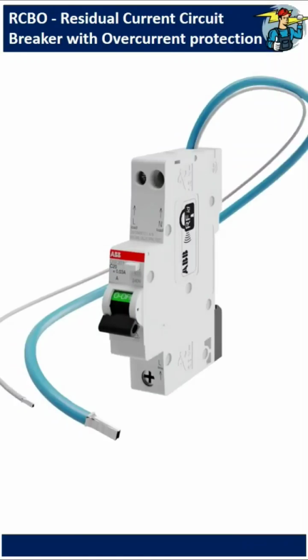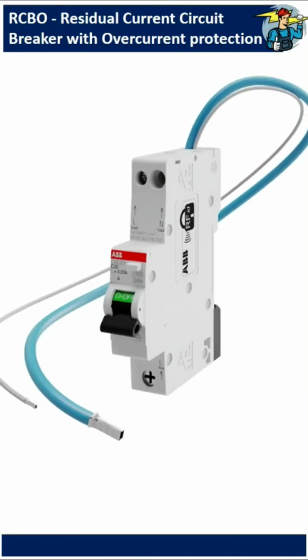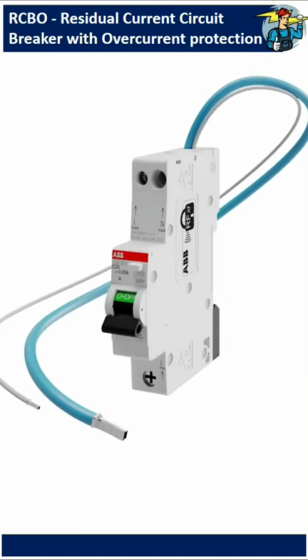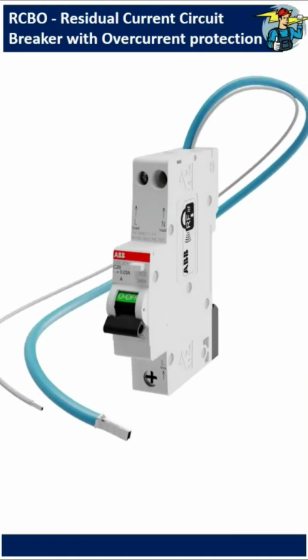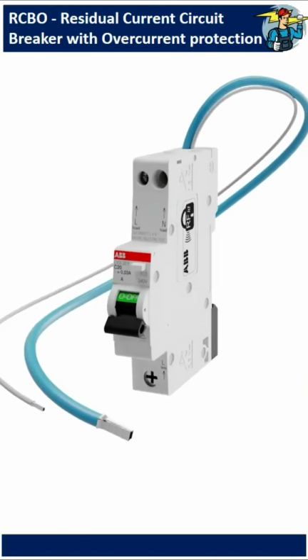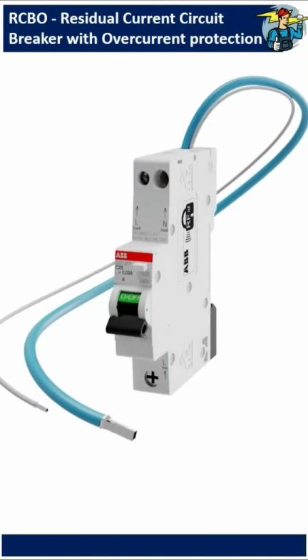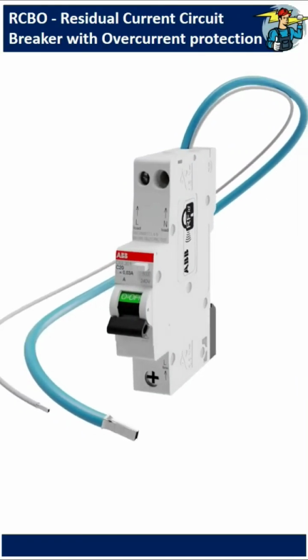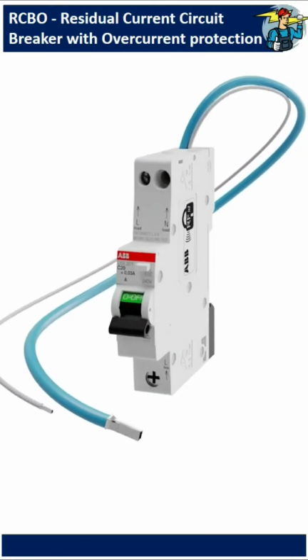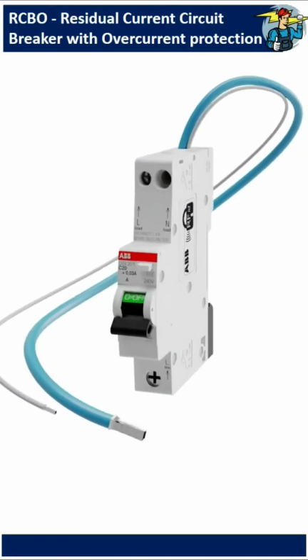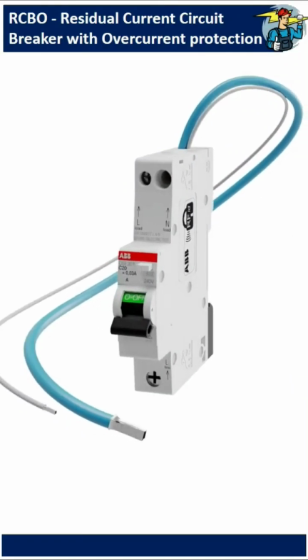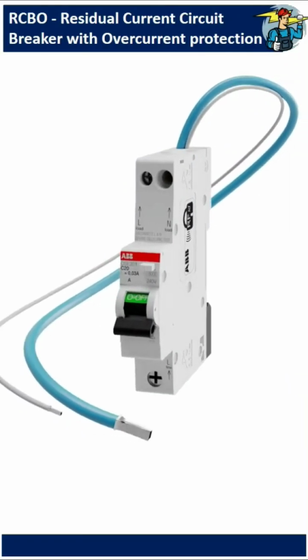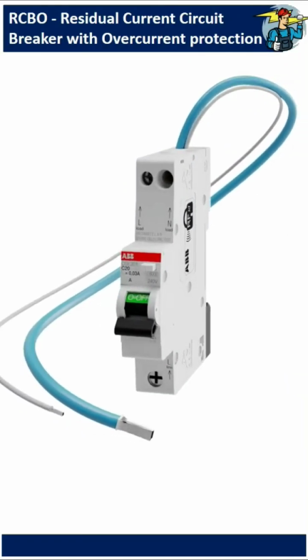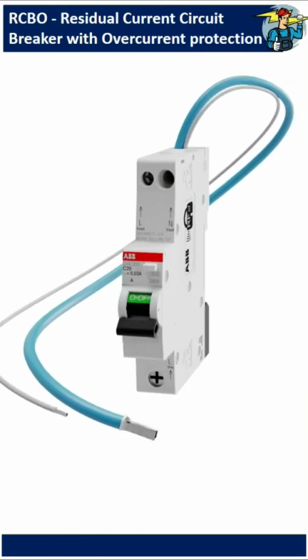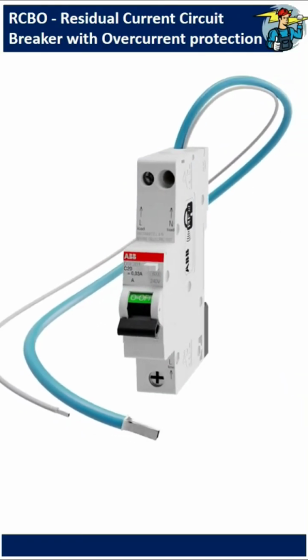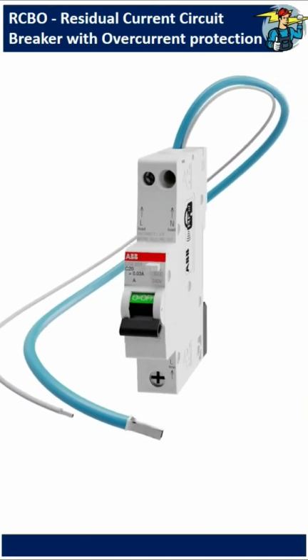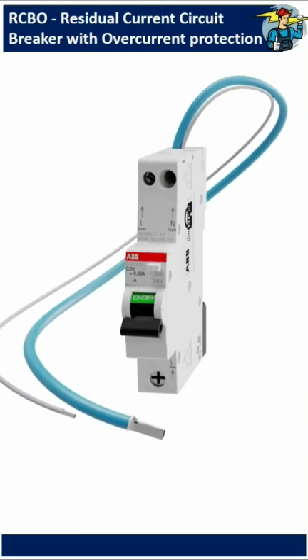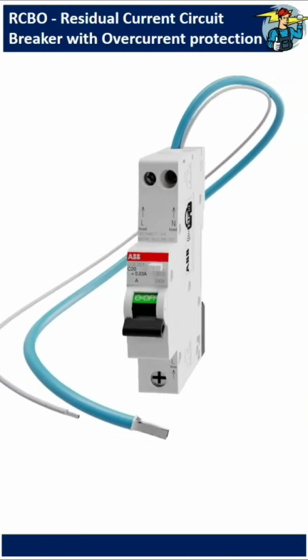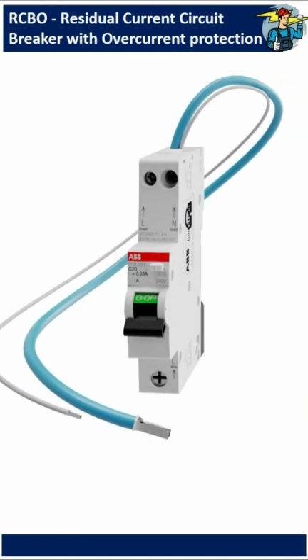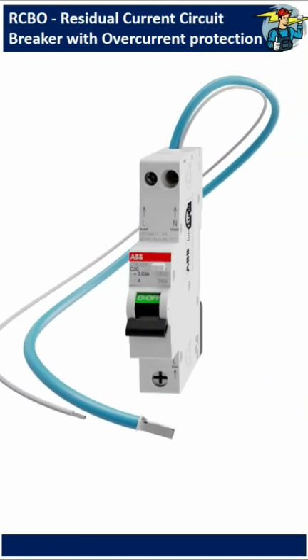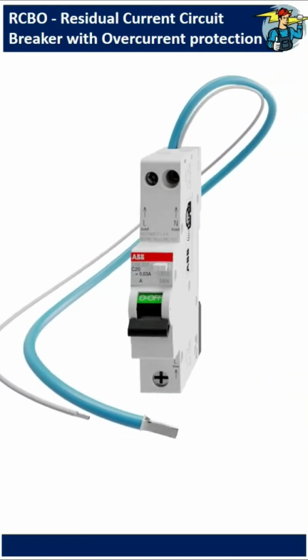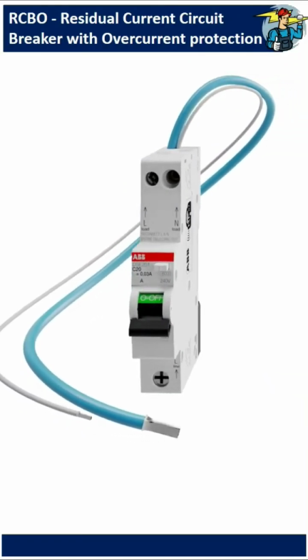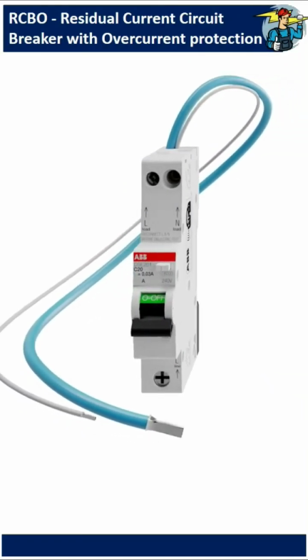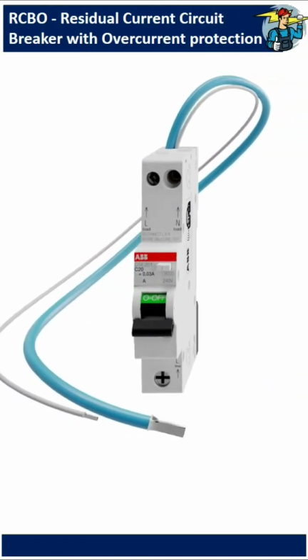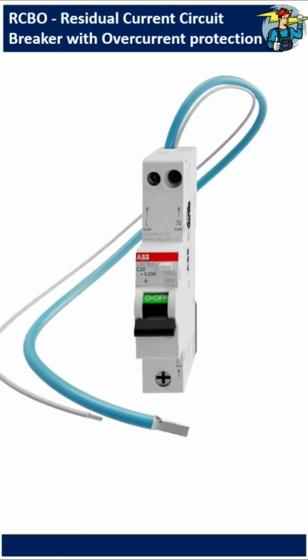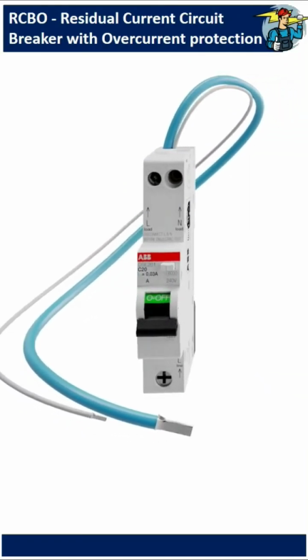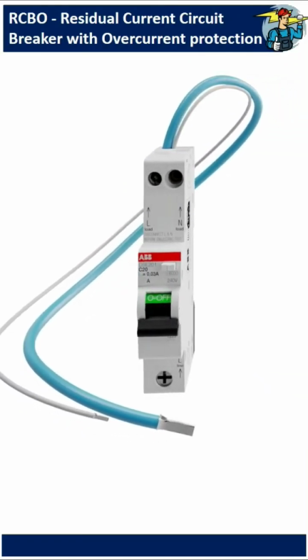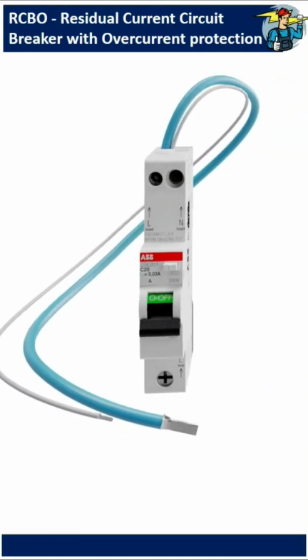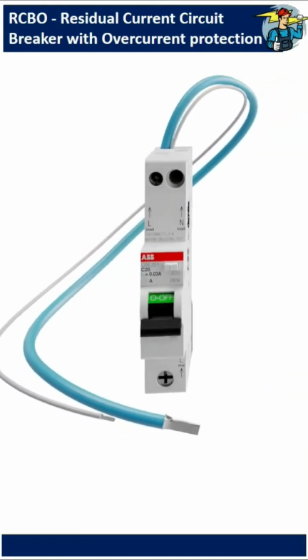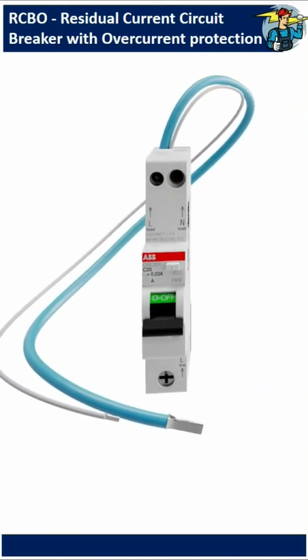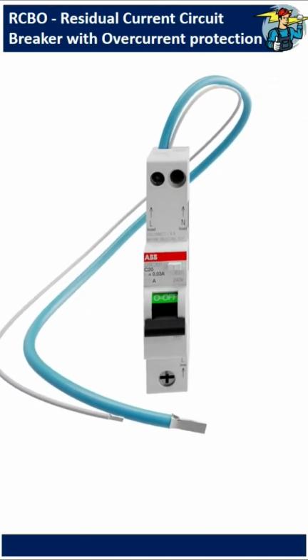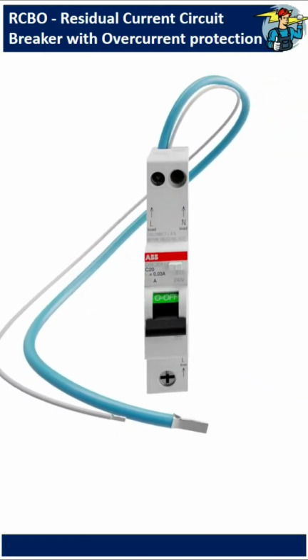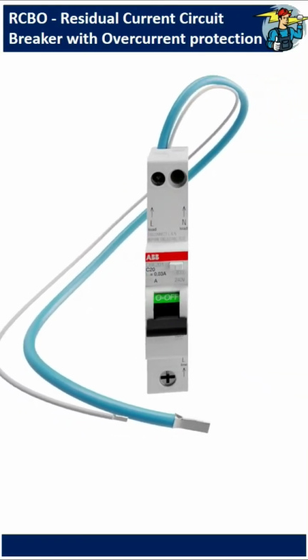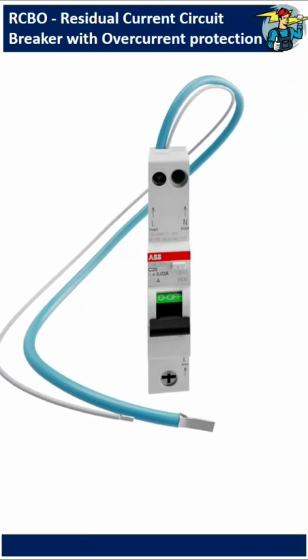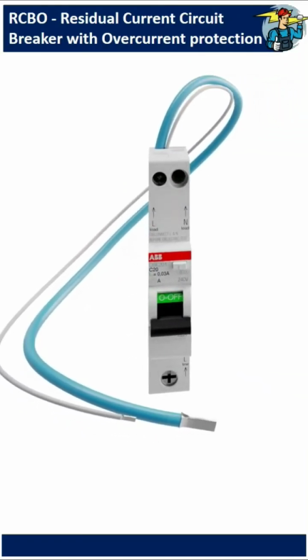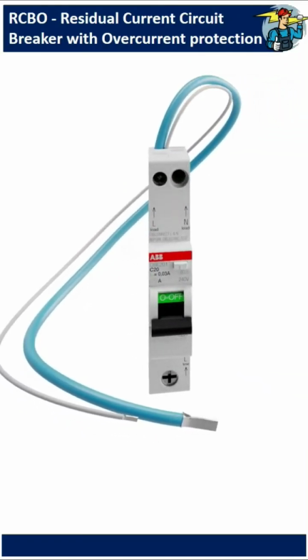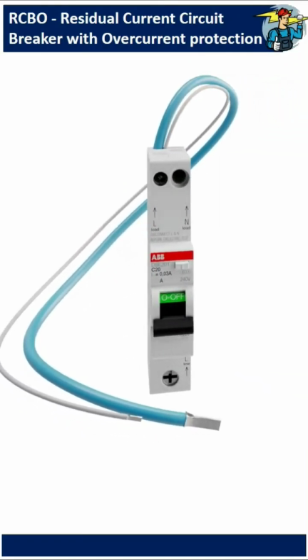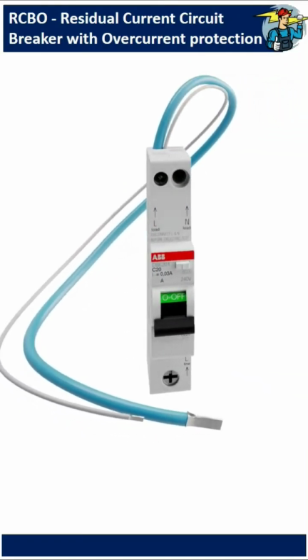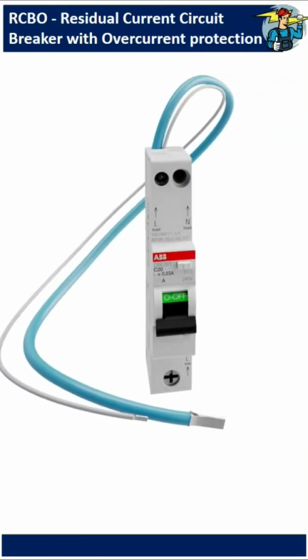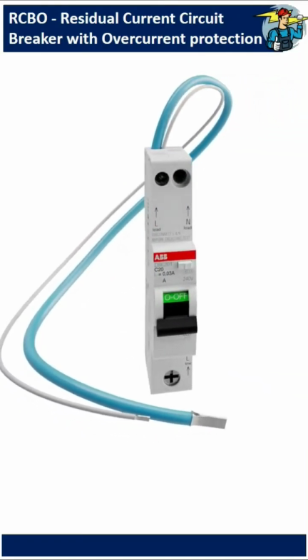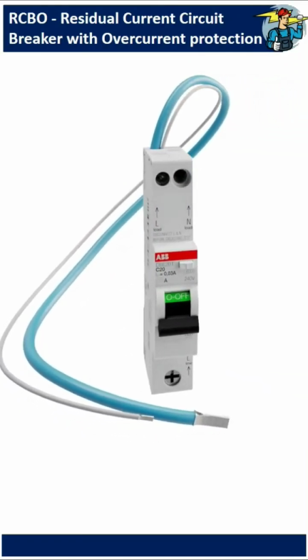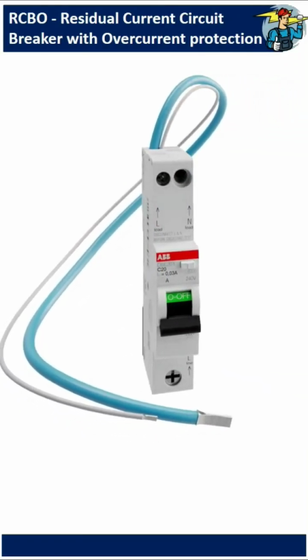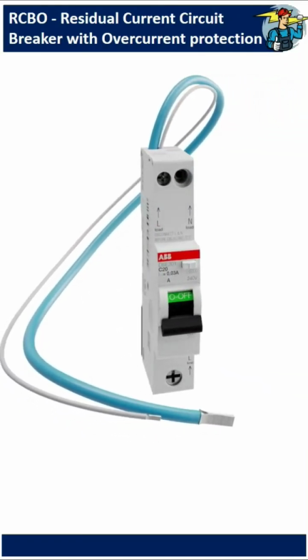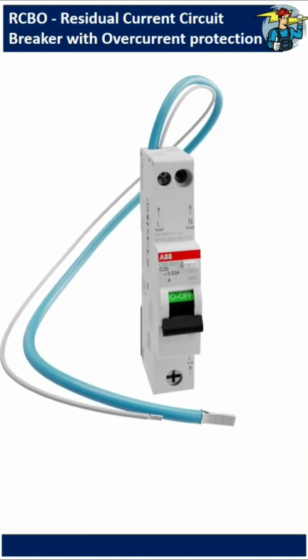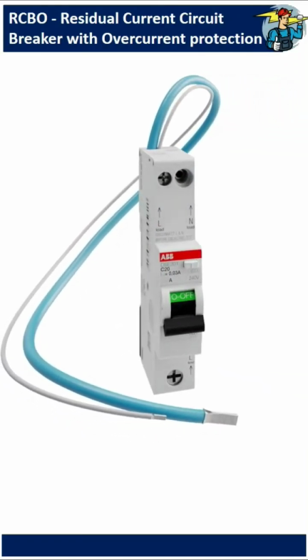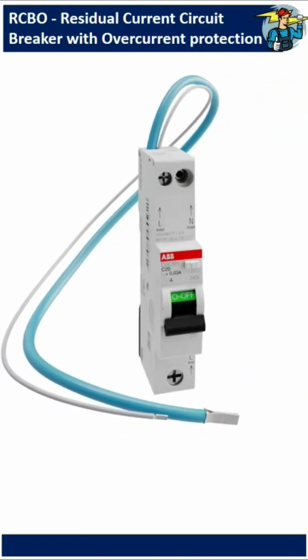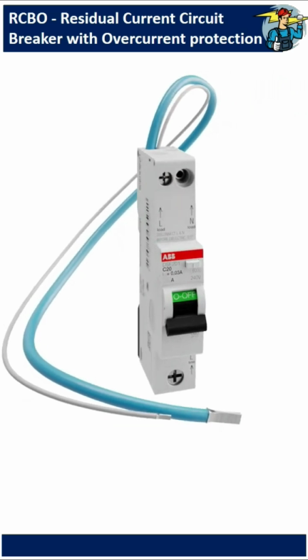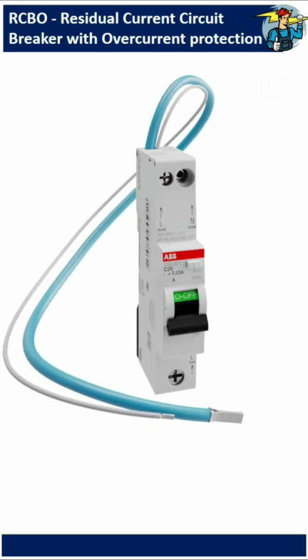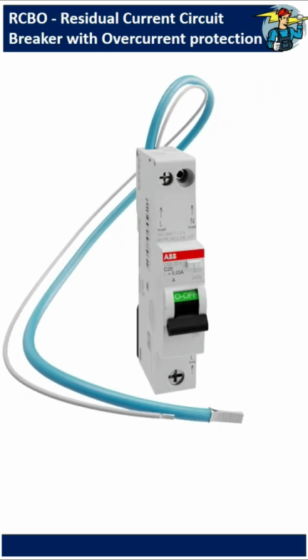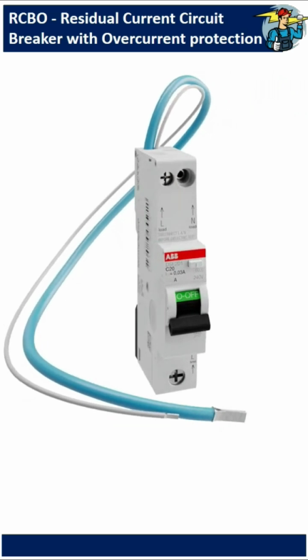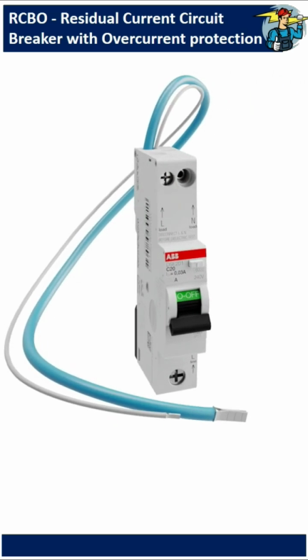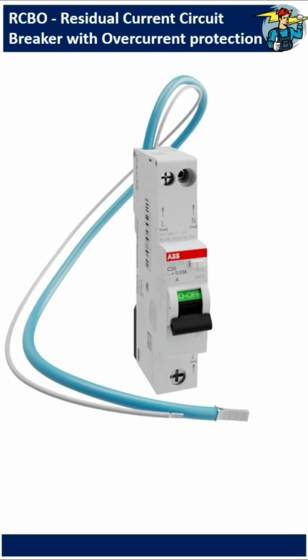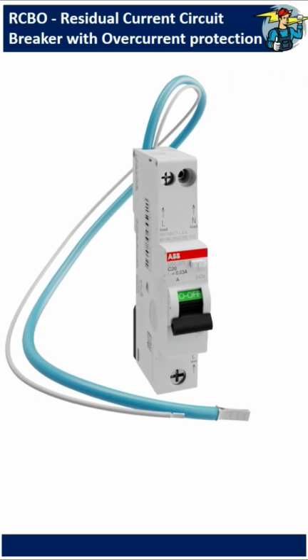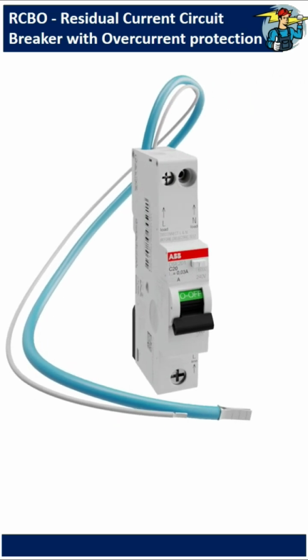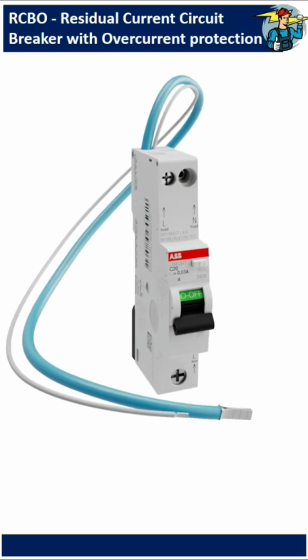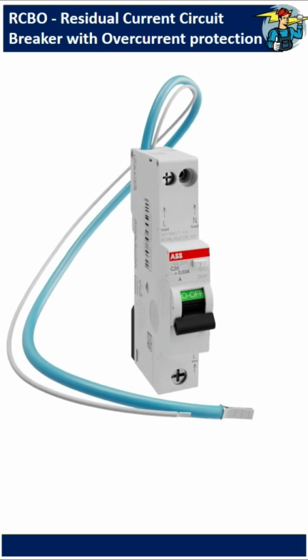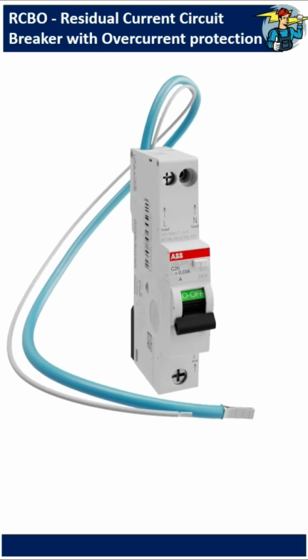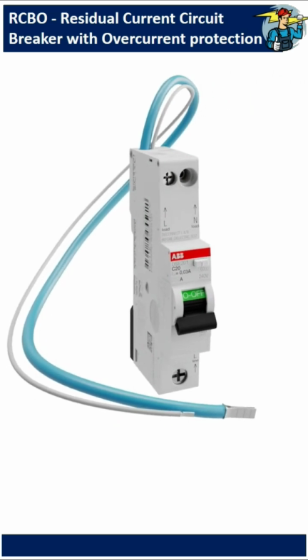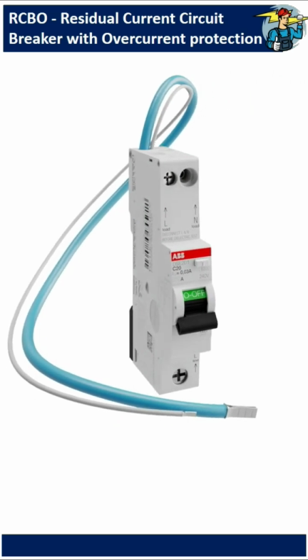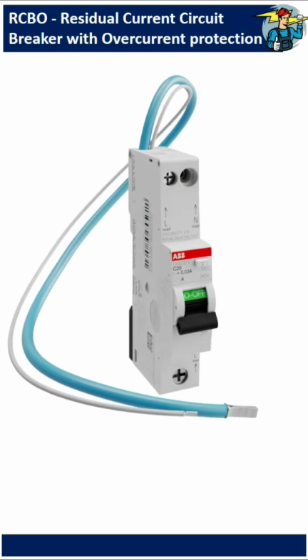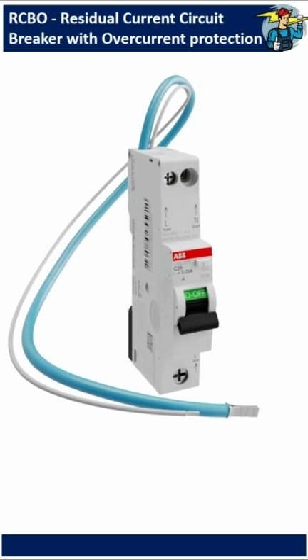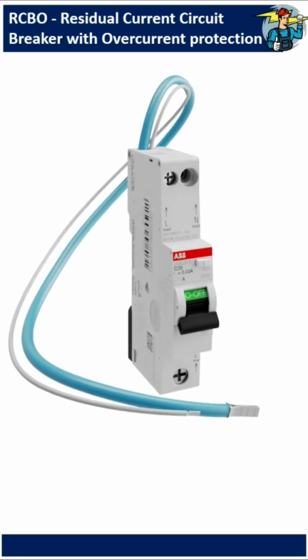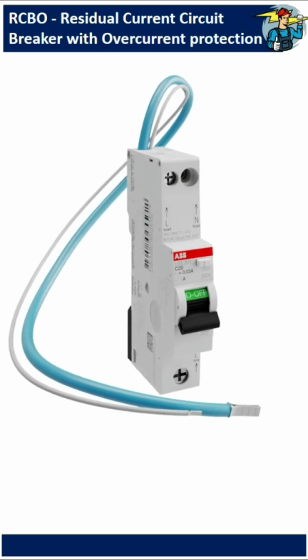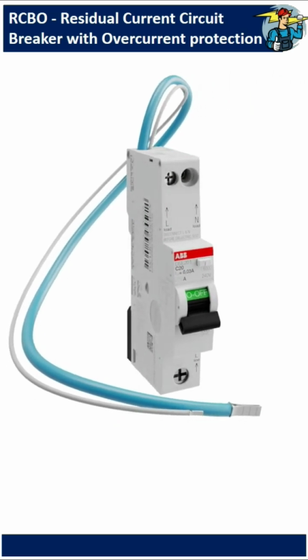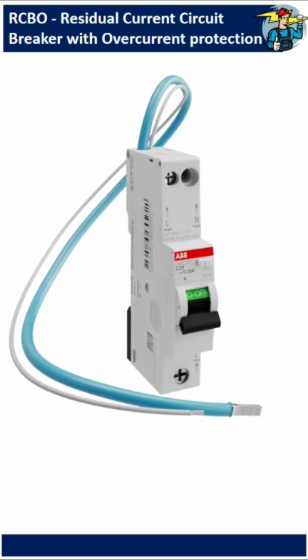Today let's see how an RCBO works. RCBO stands for residual current circuit breaker with overcurrent protection.